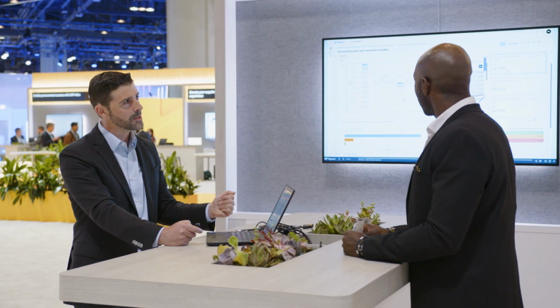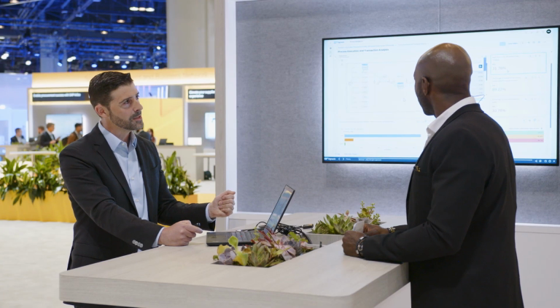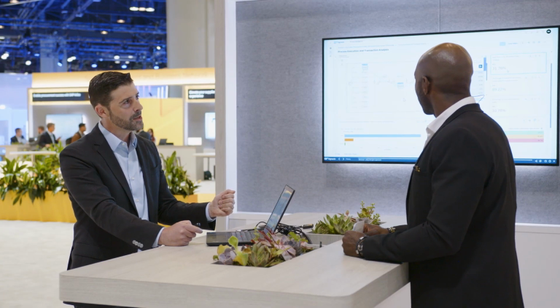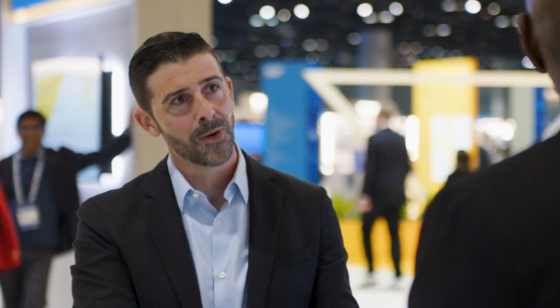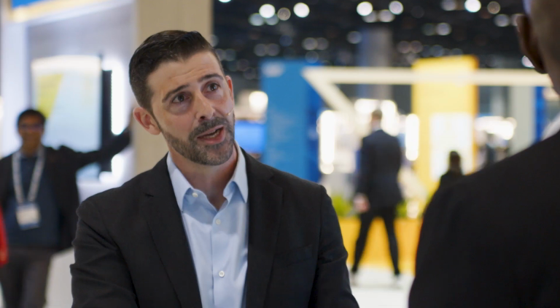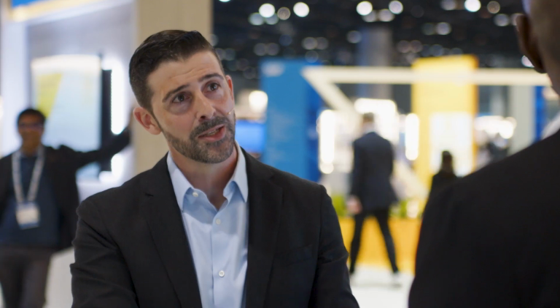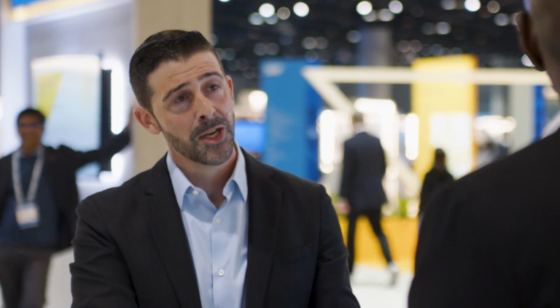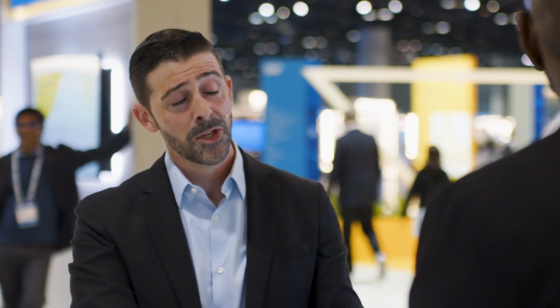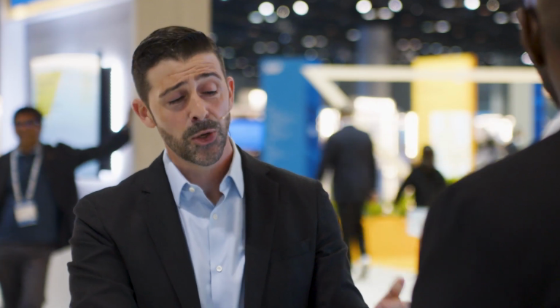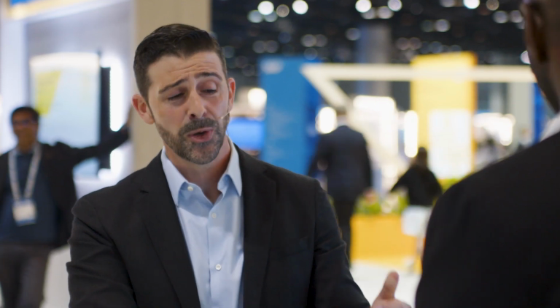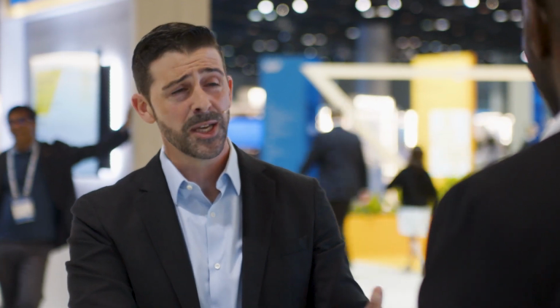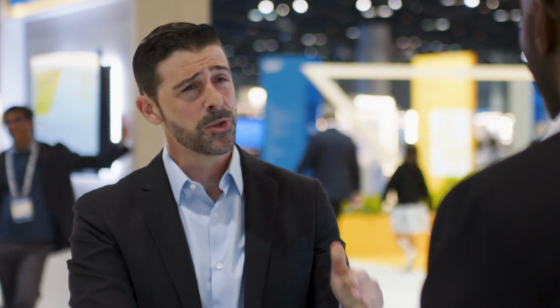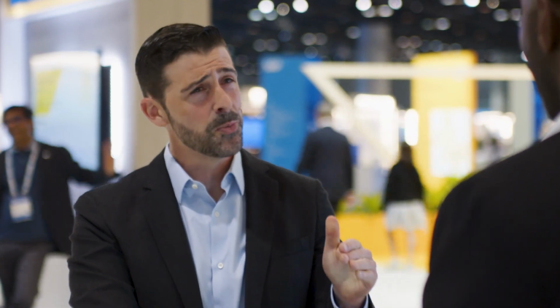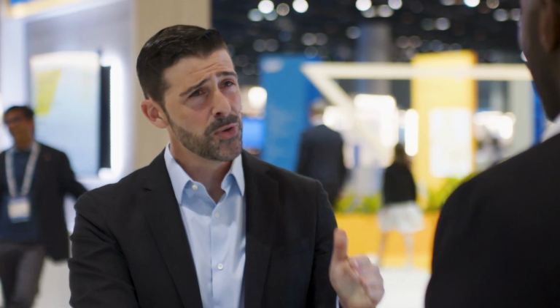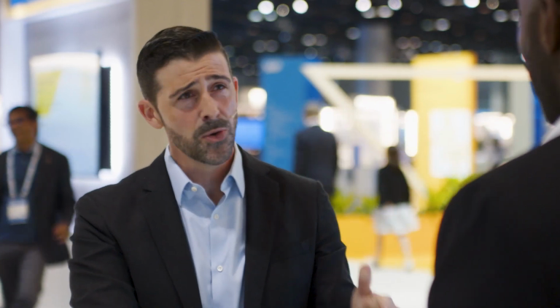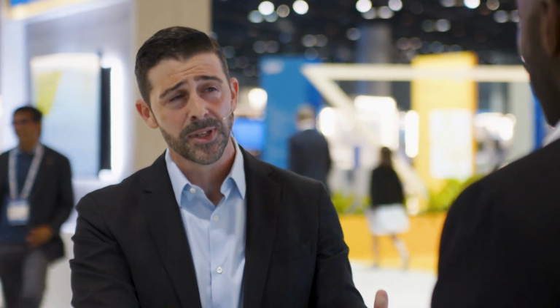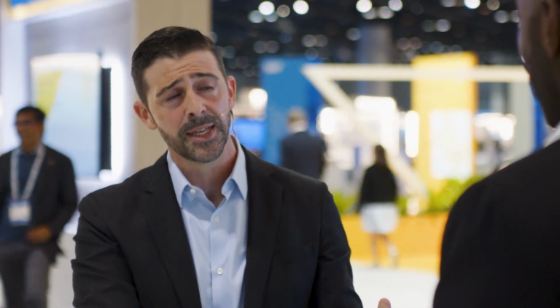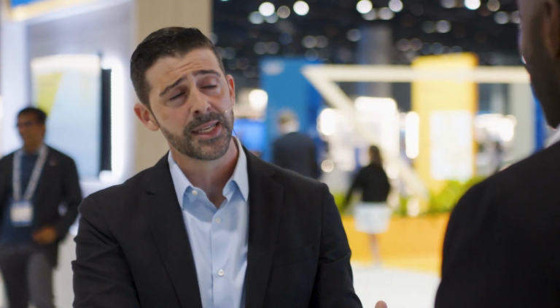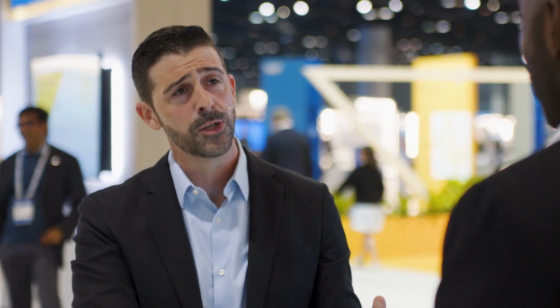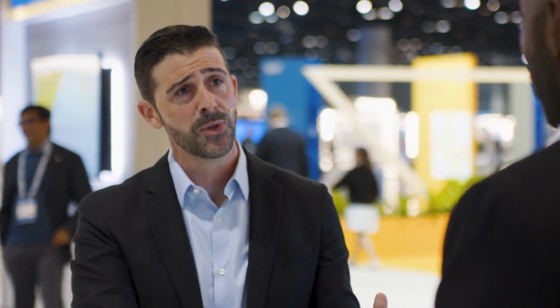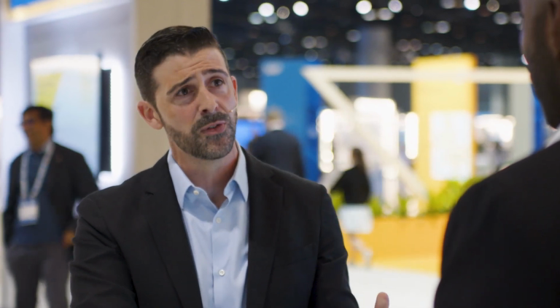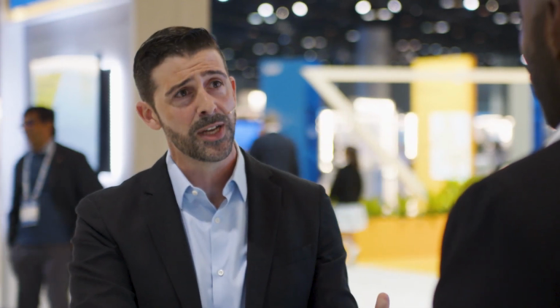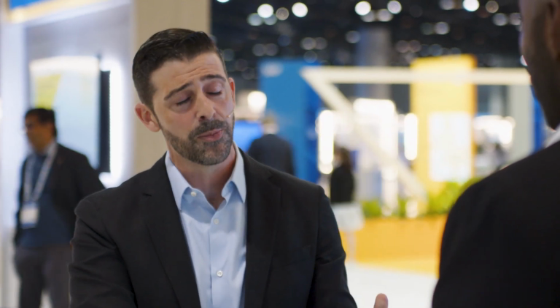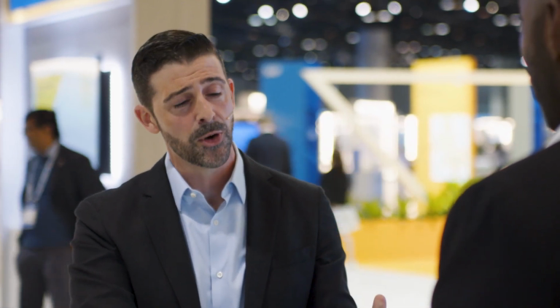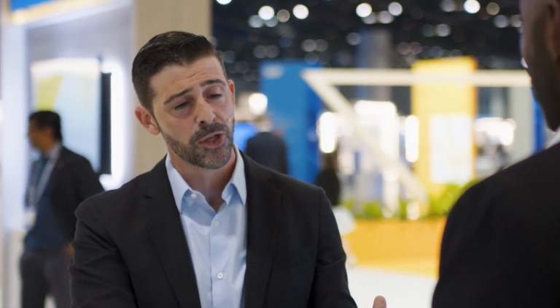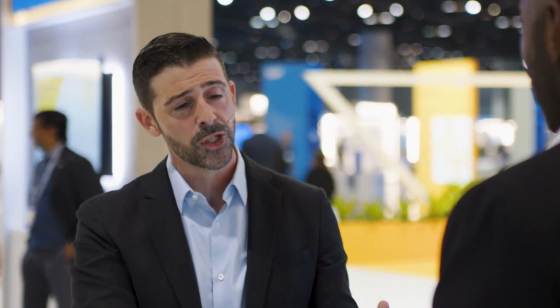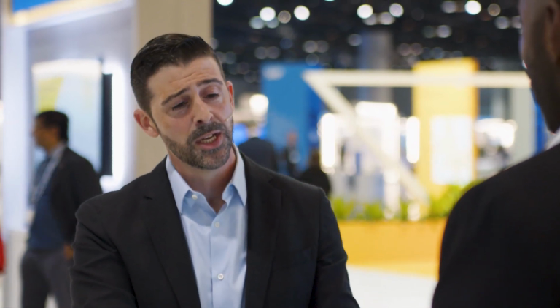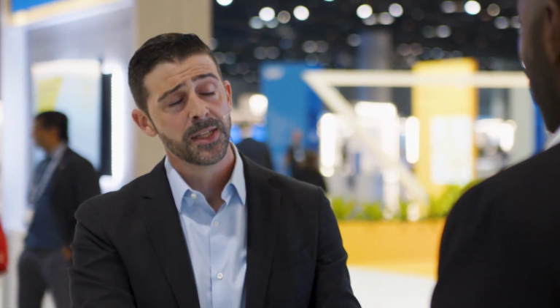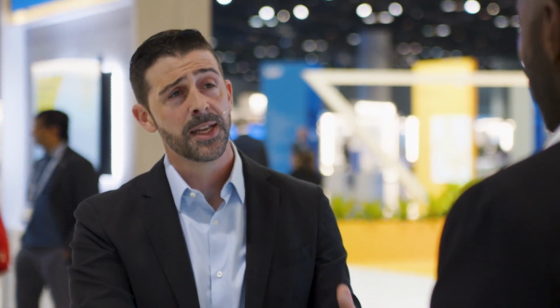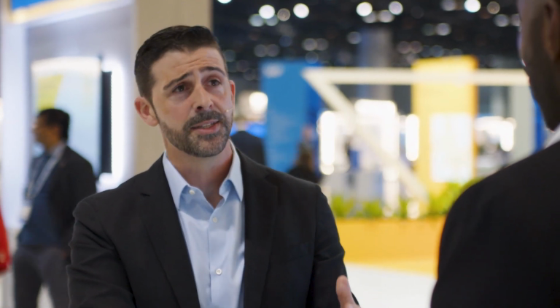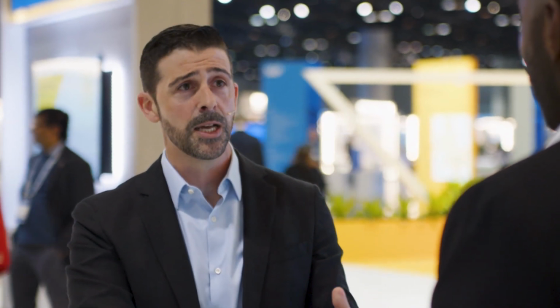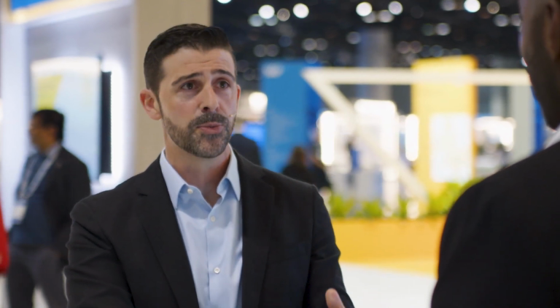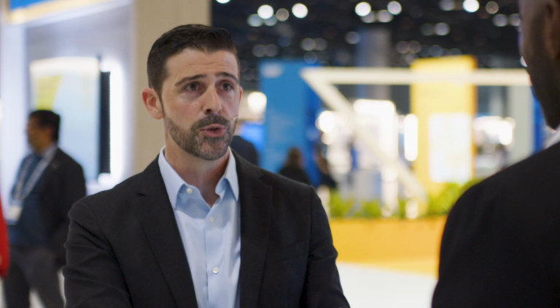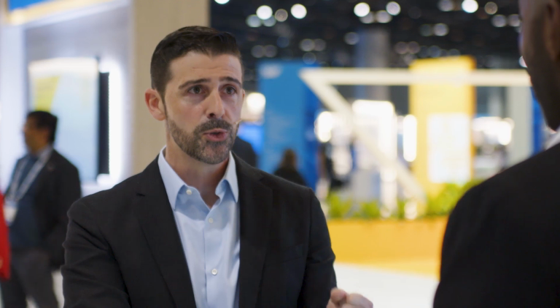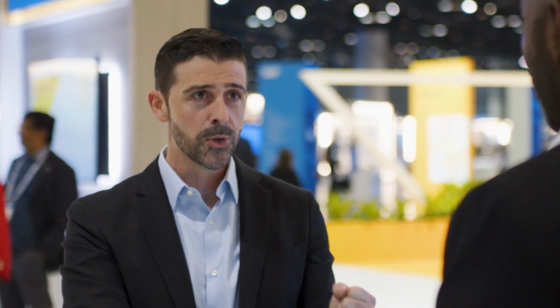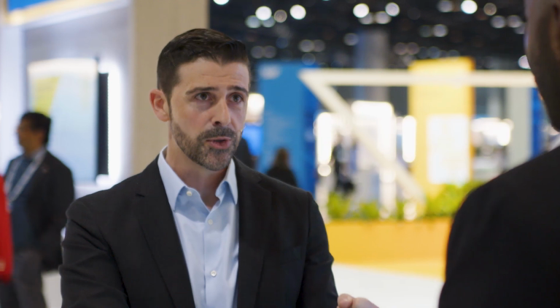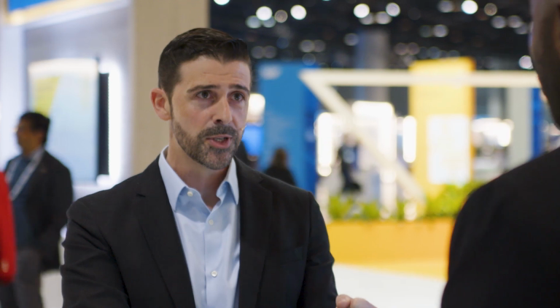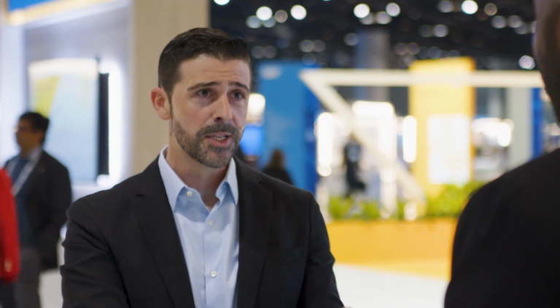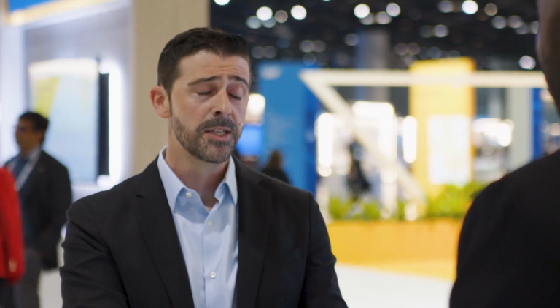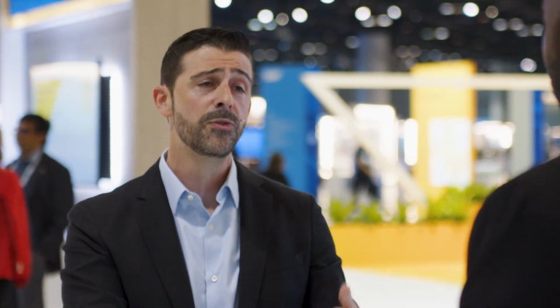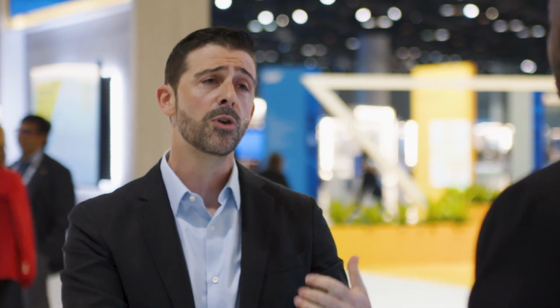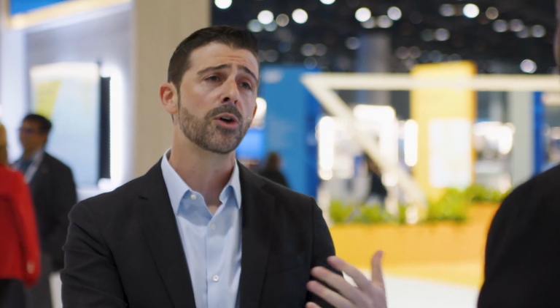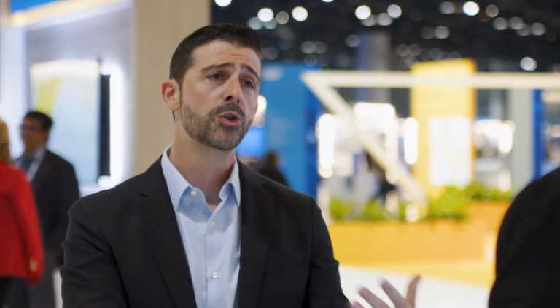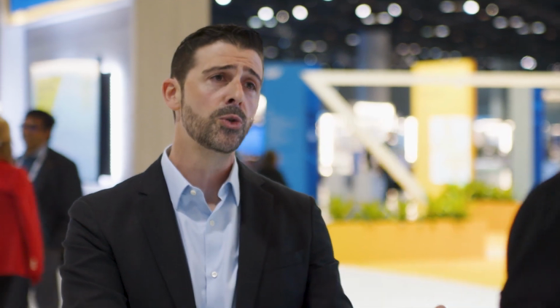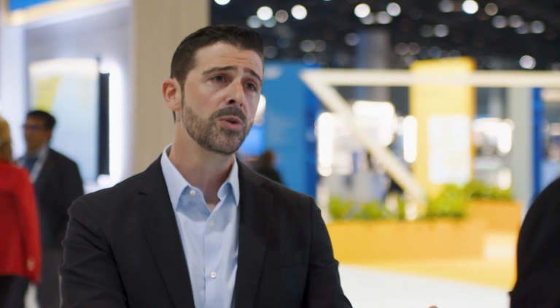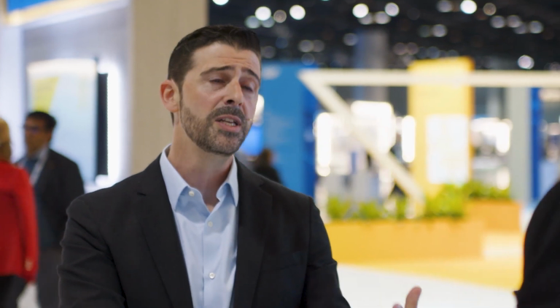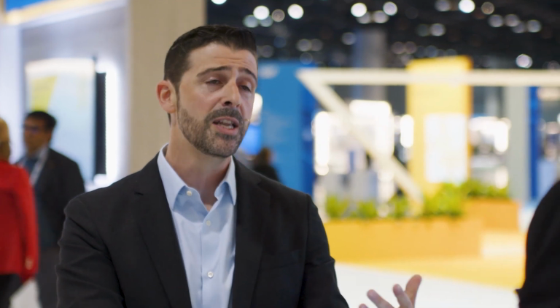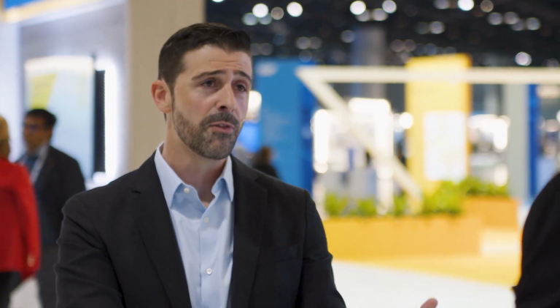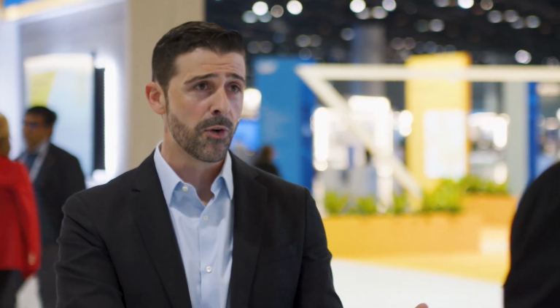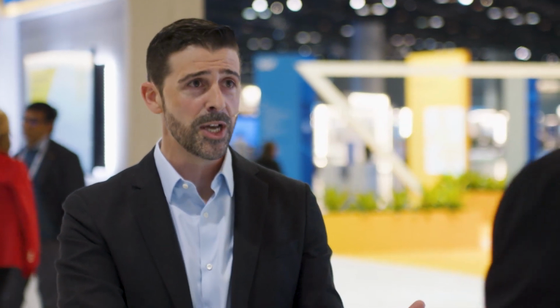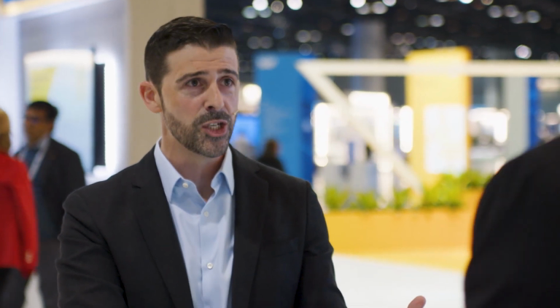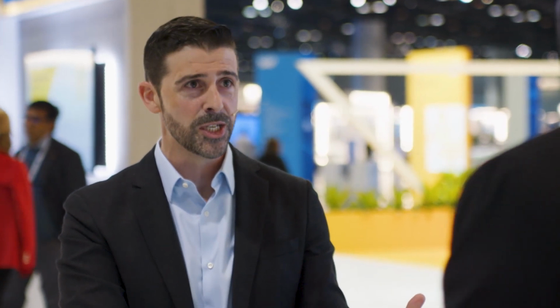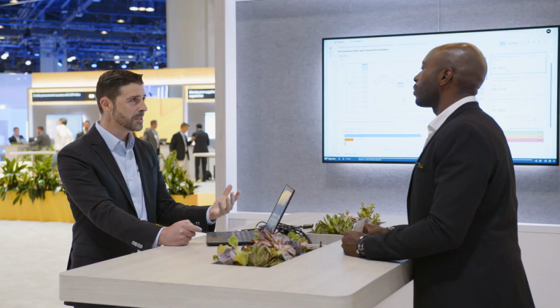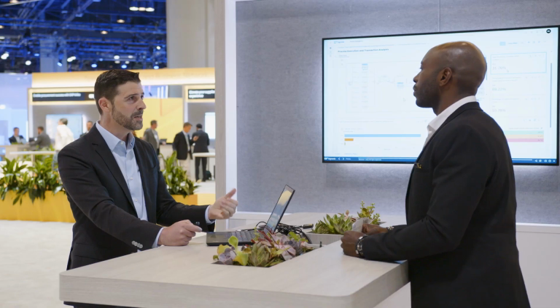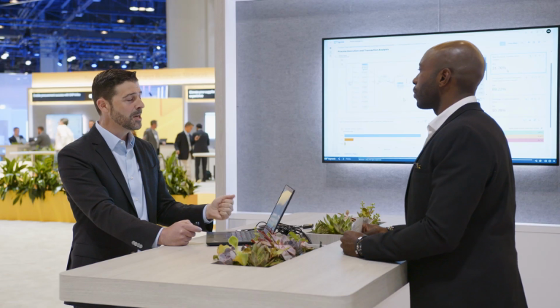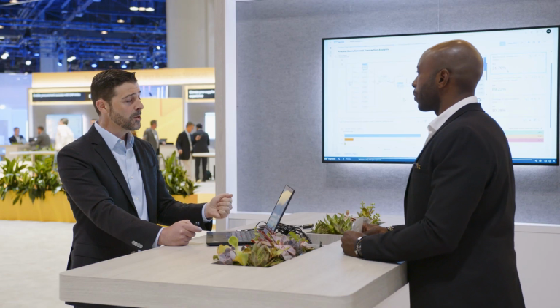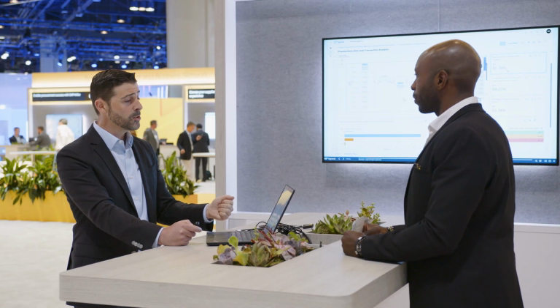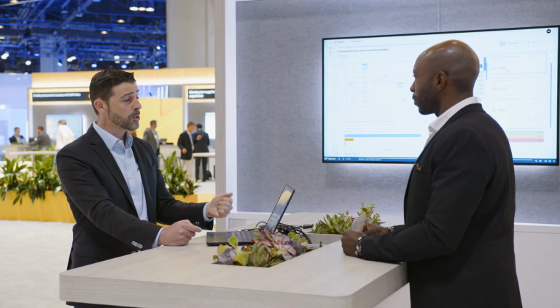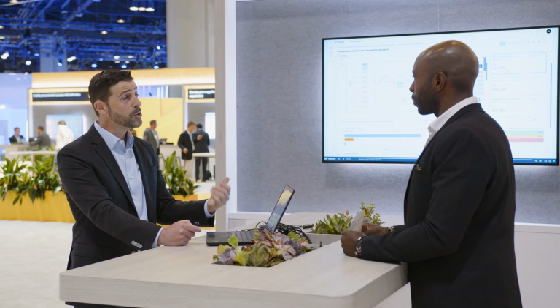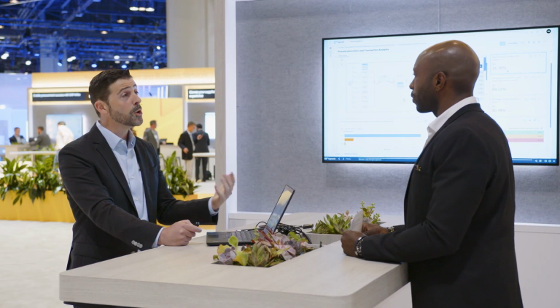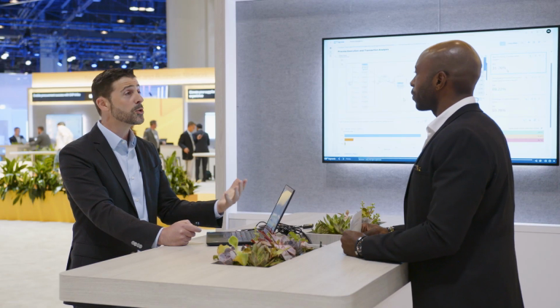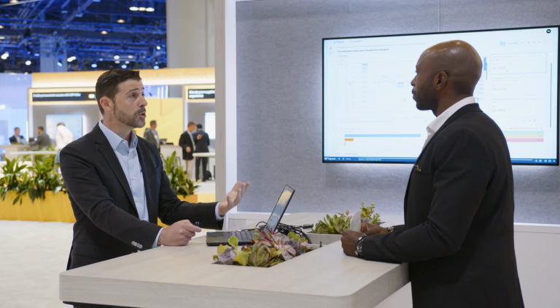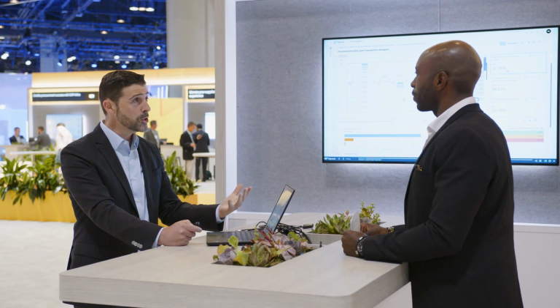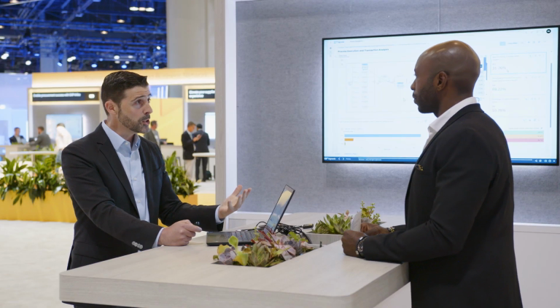This is a pure data-driven approach that helps you understand whether you are truly leveraging your solution.